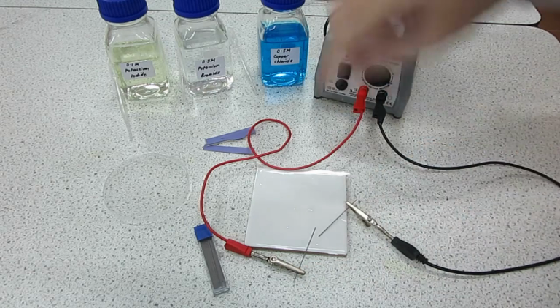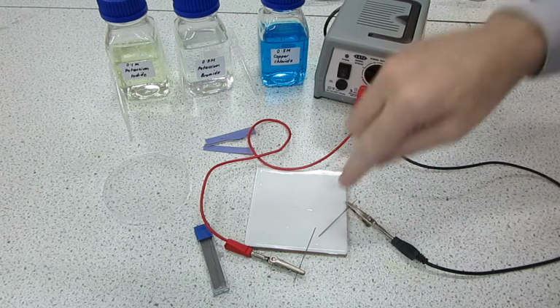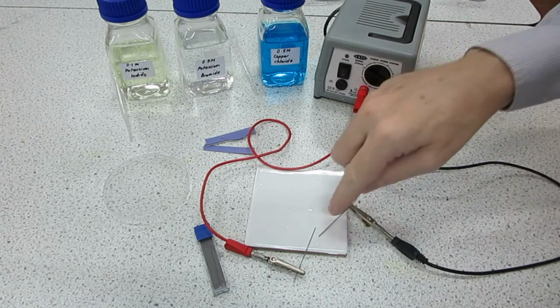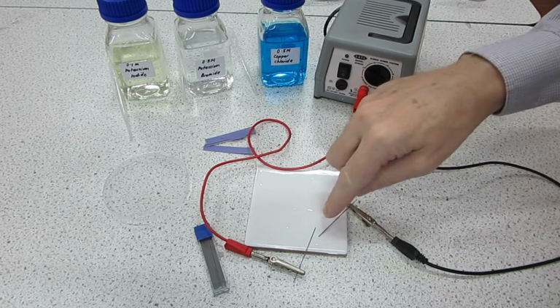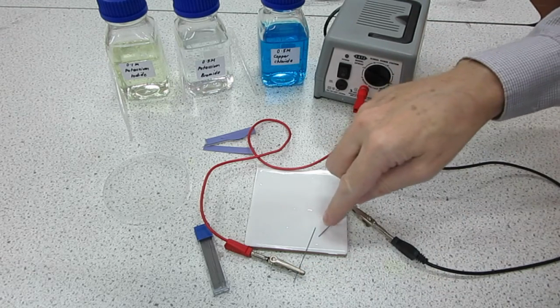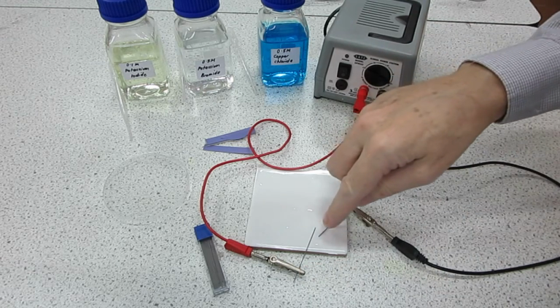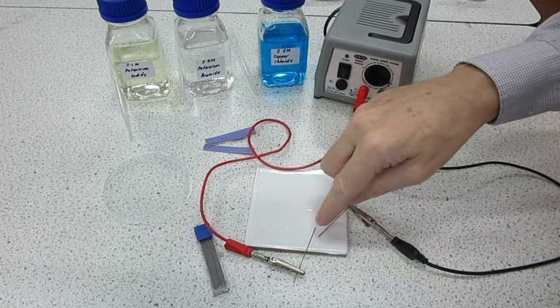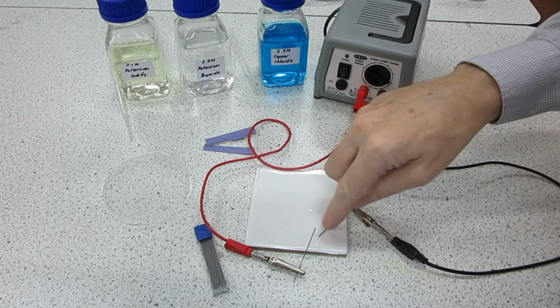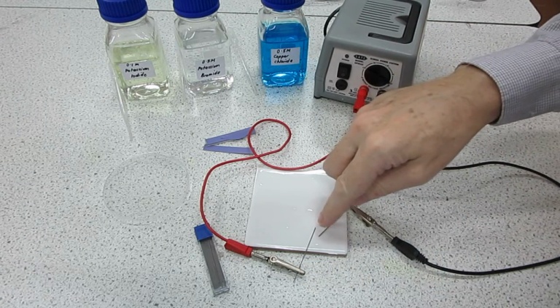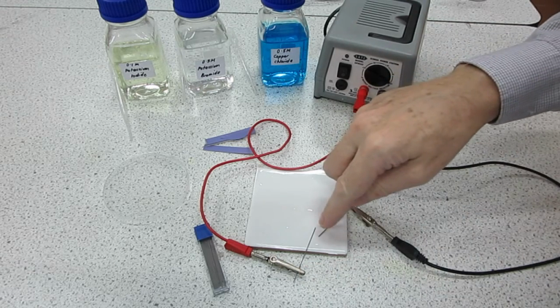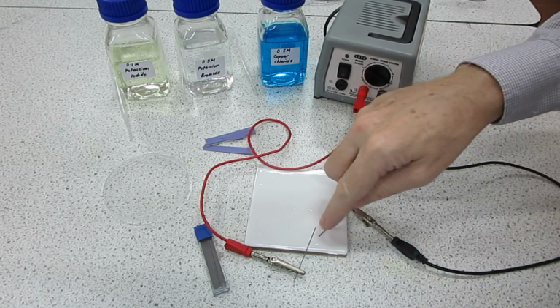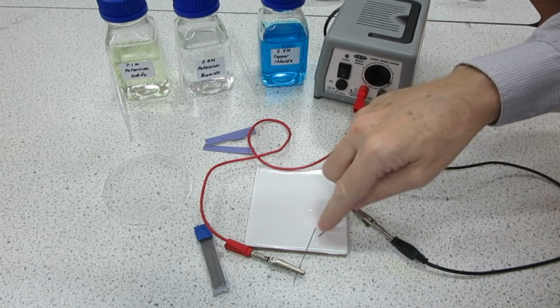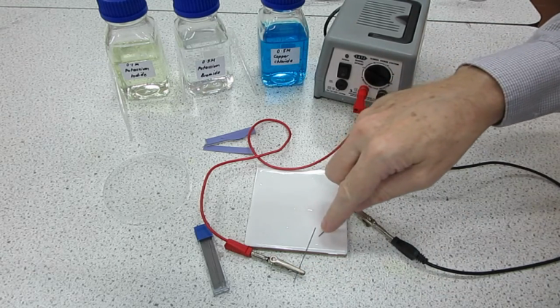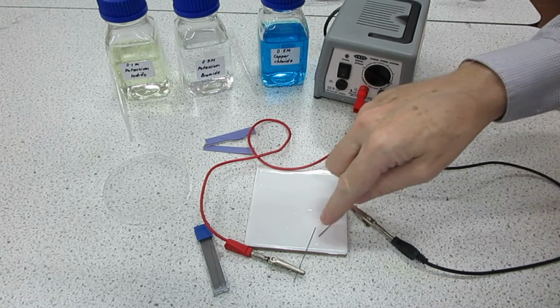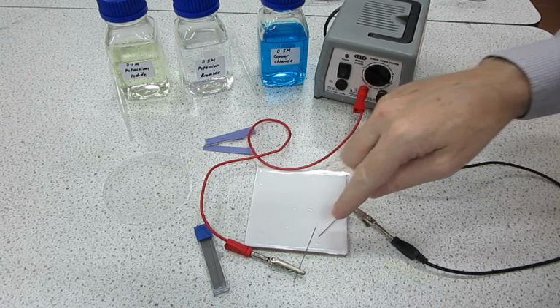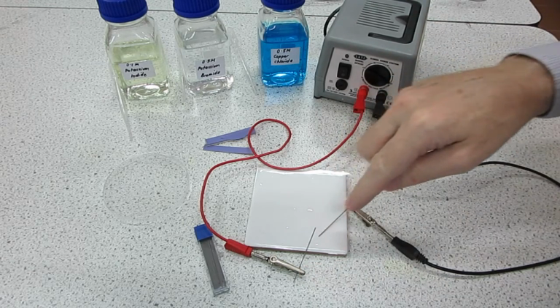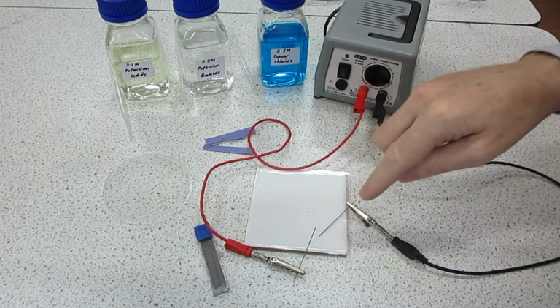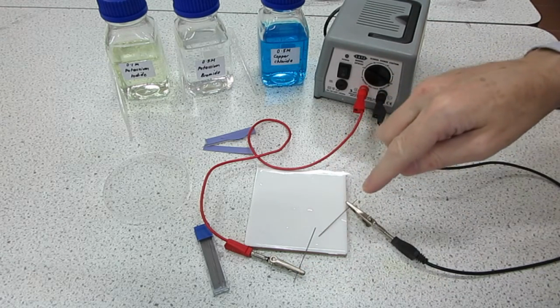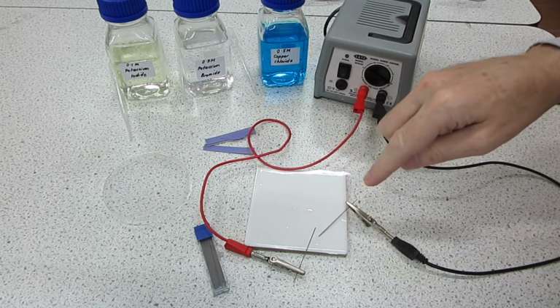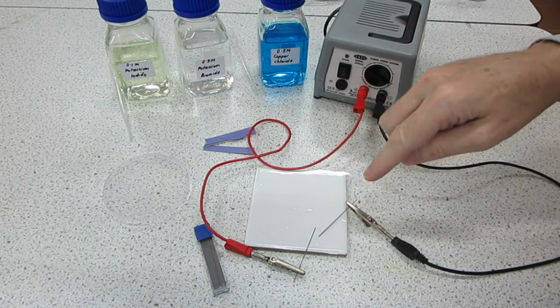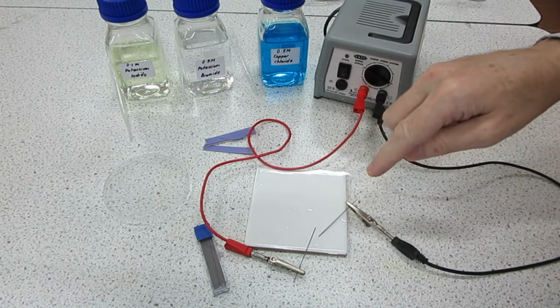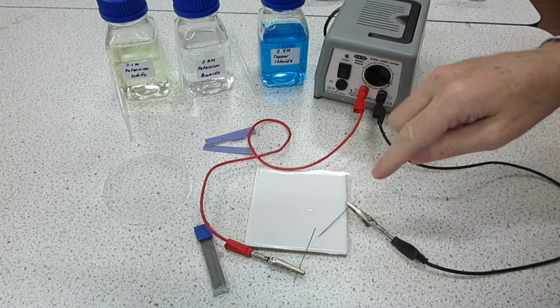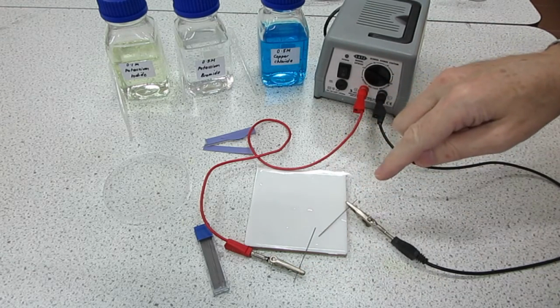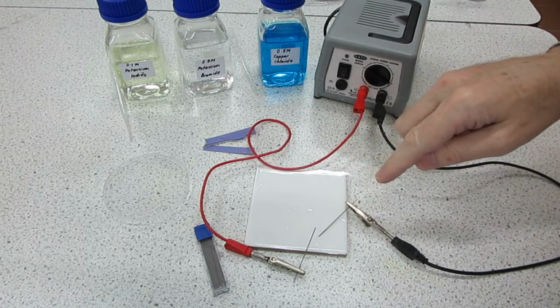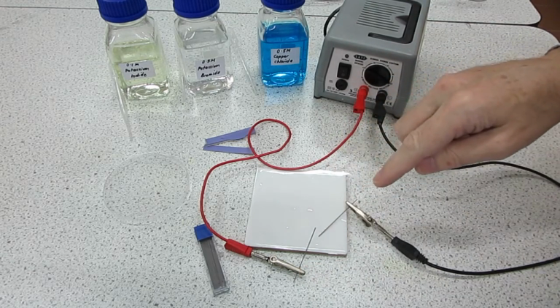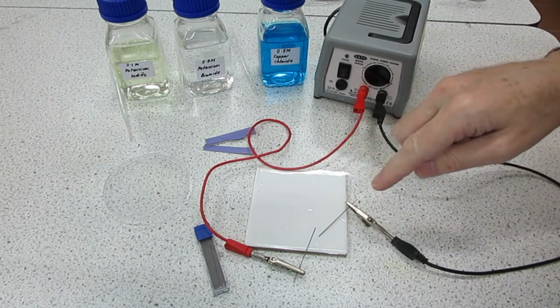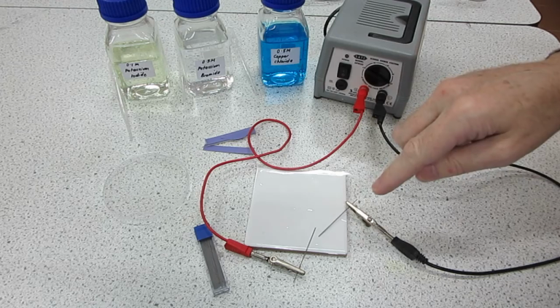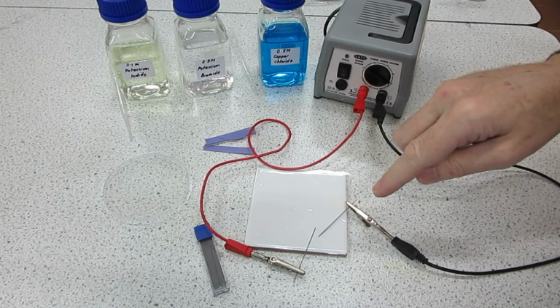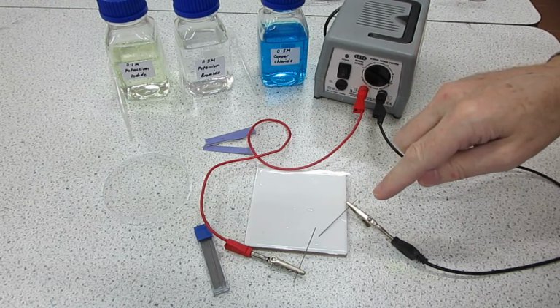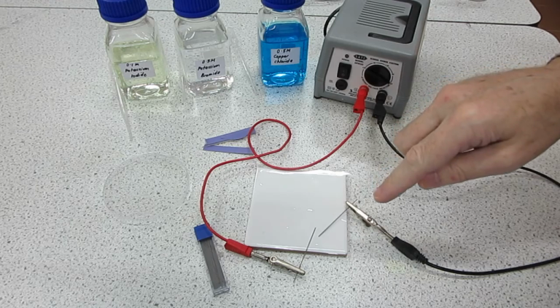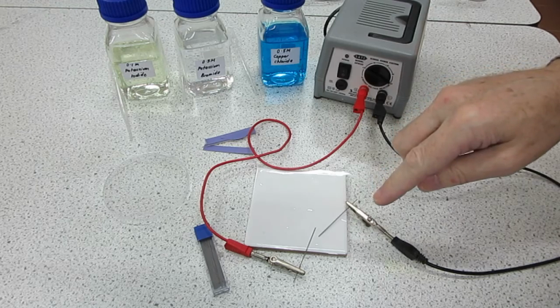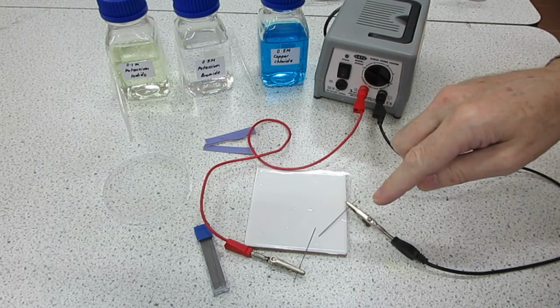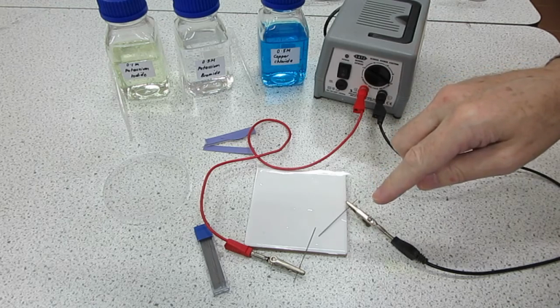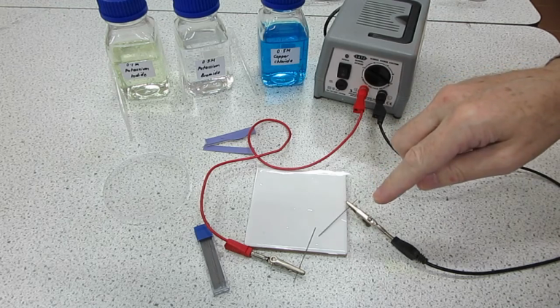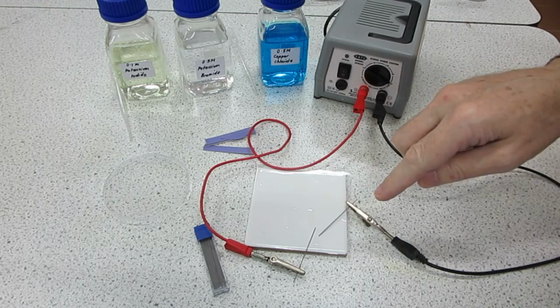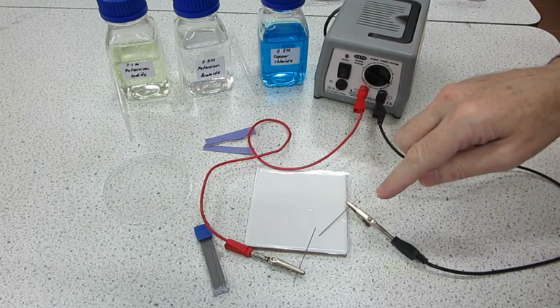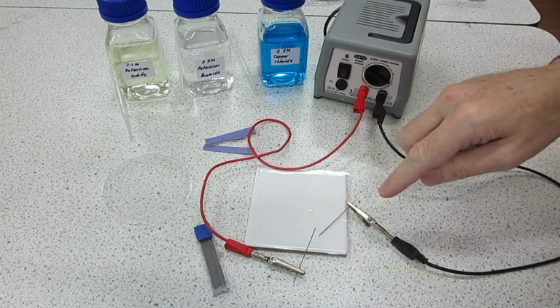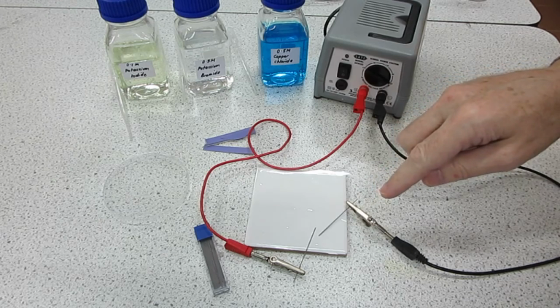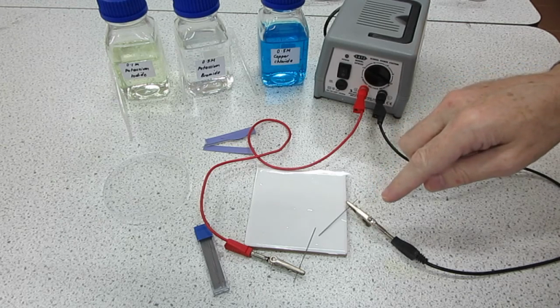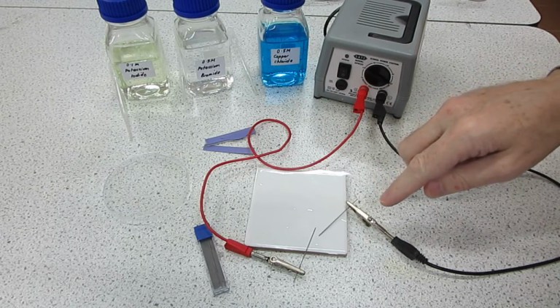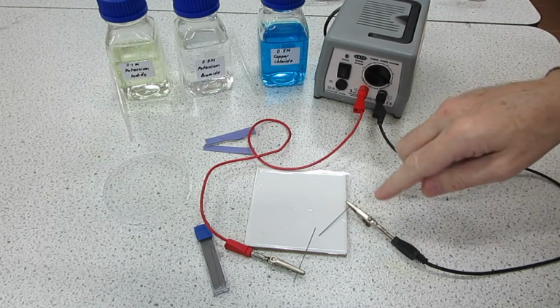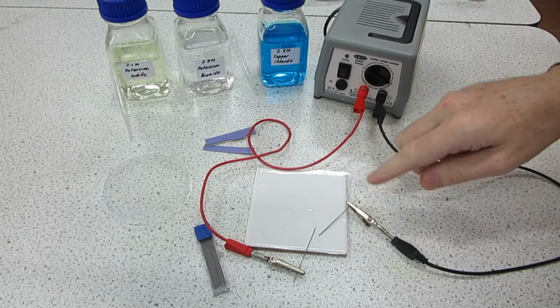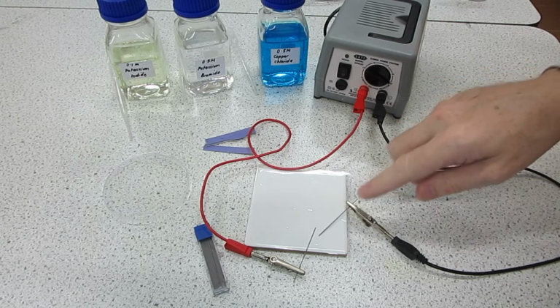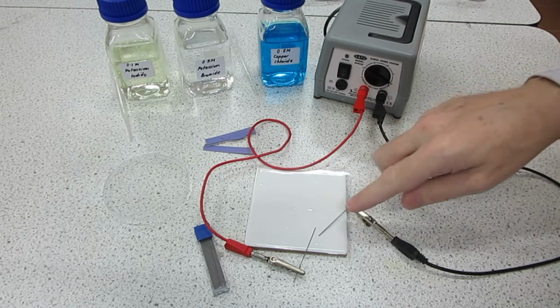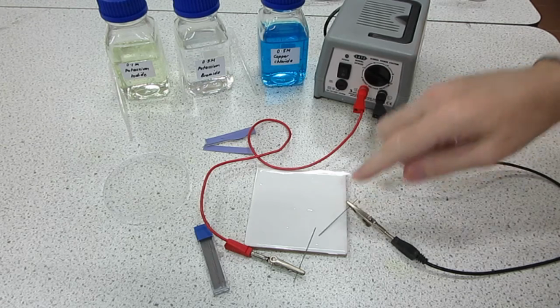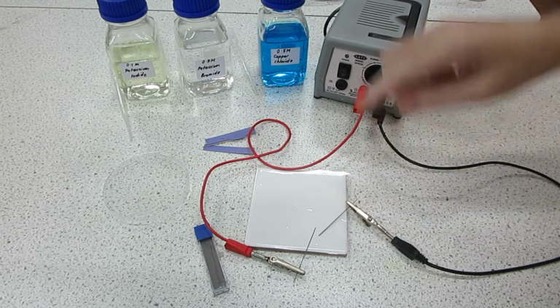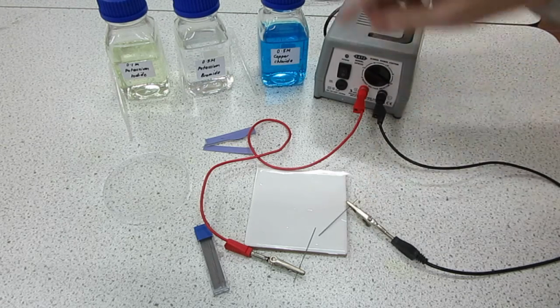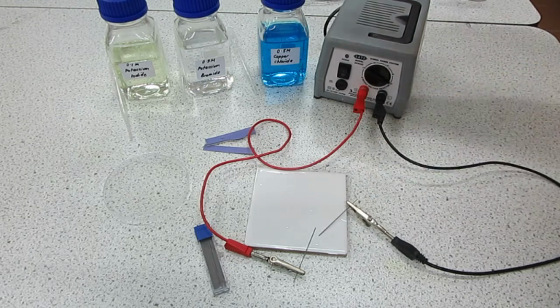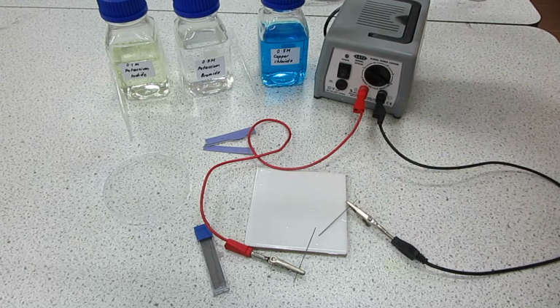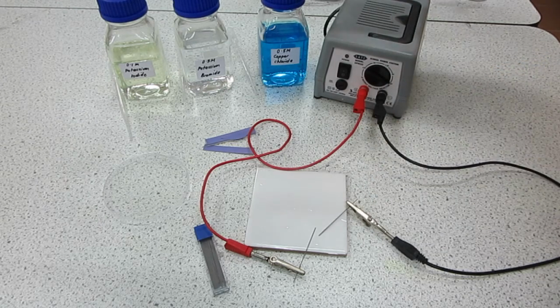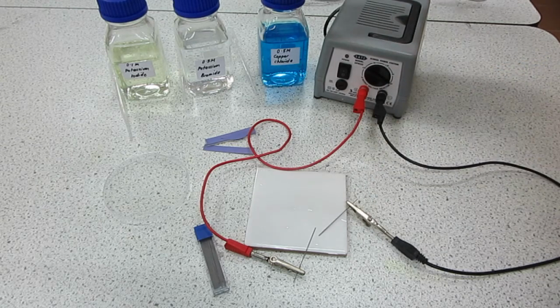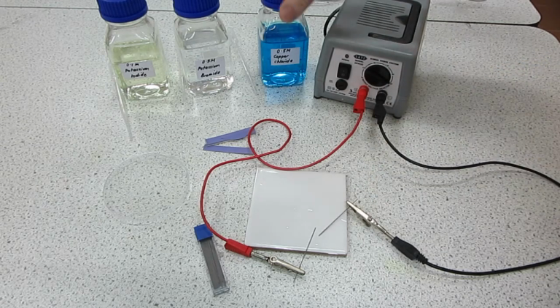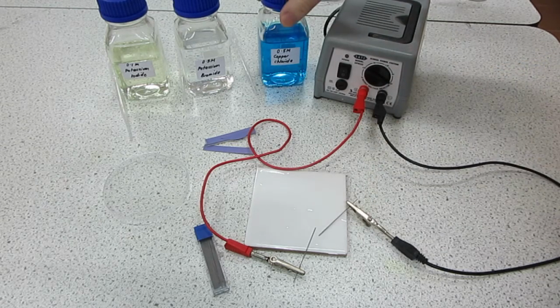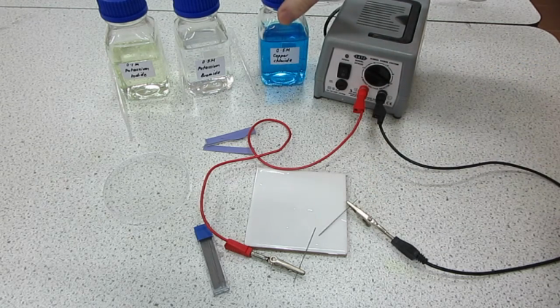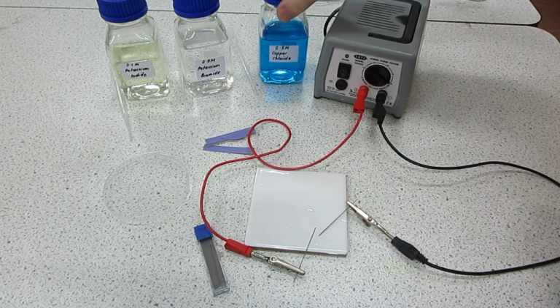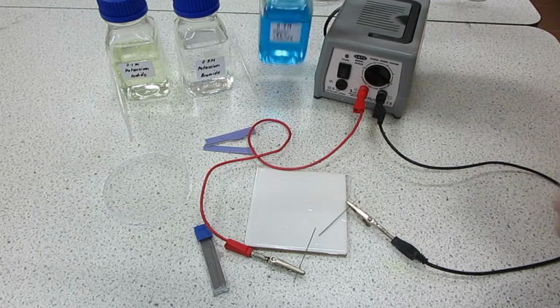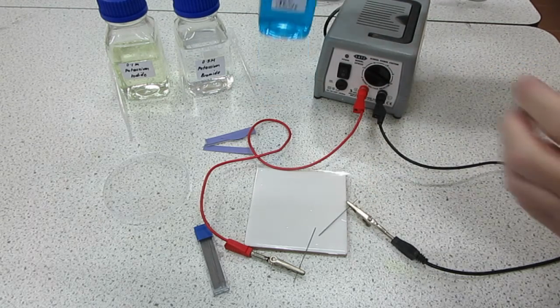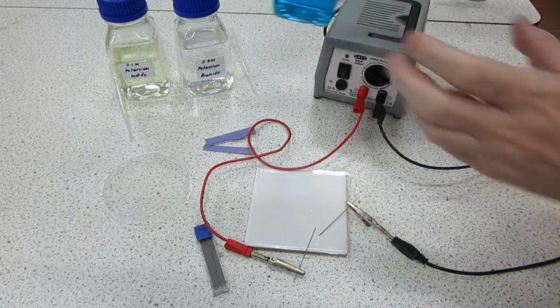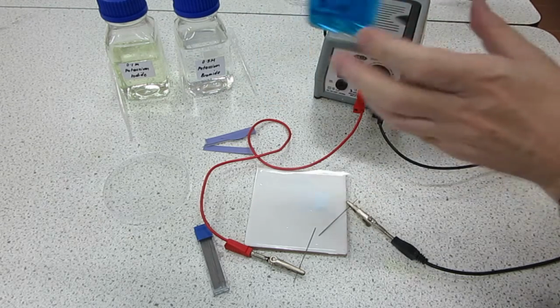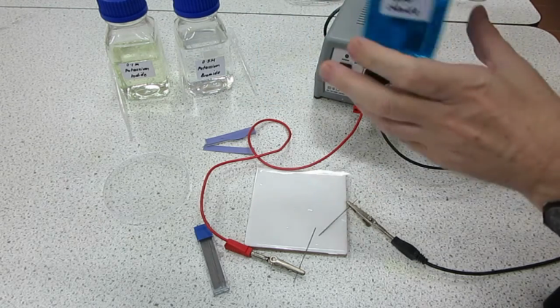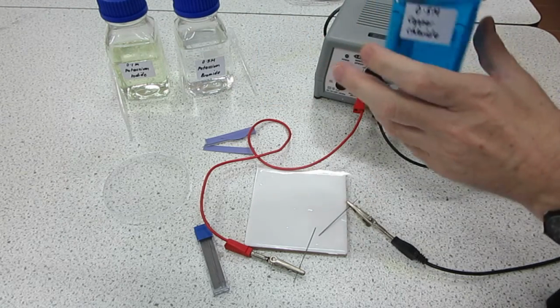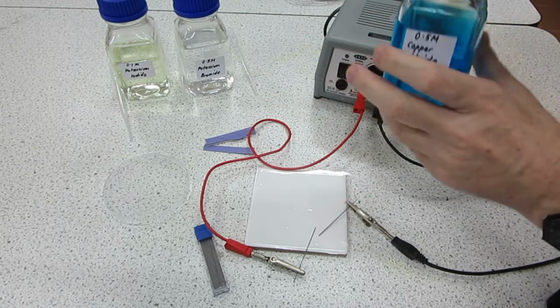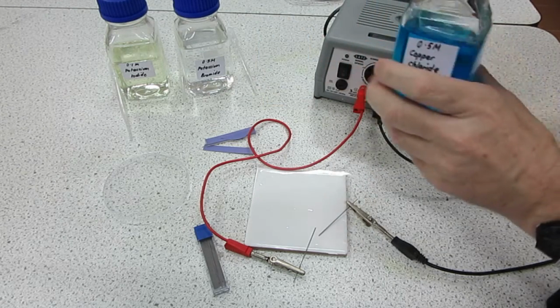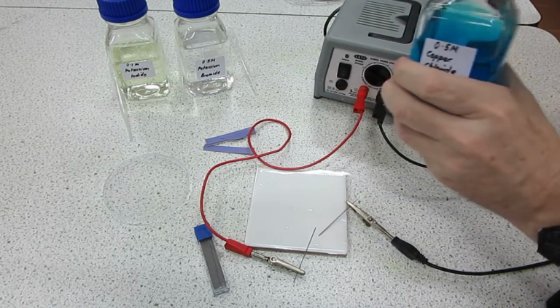You can see with a small gap between the electrodes we're in position now to put a drop of copper chloride solution, so let's do that.